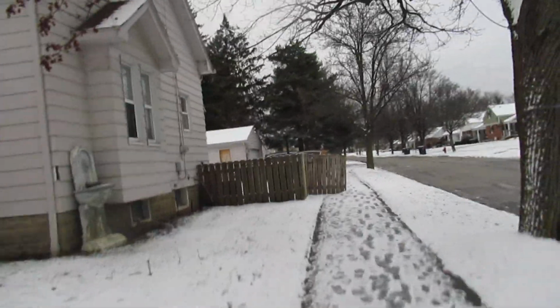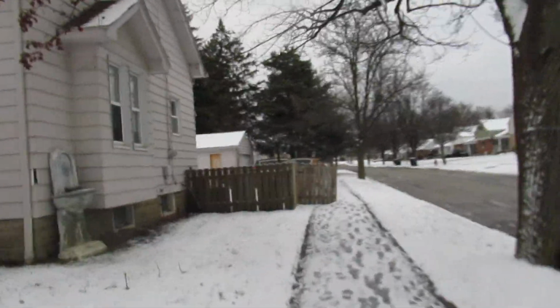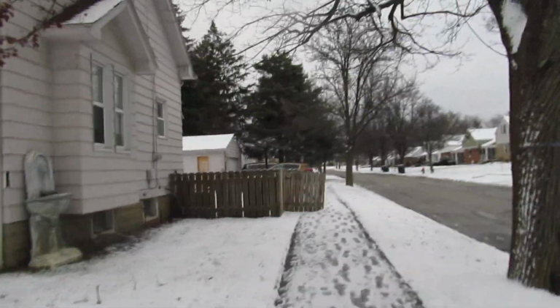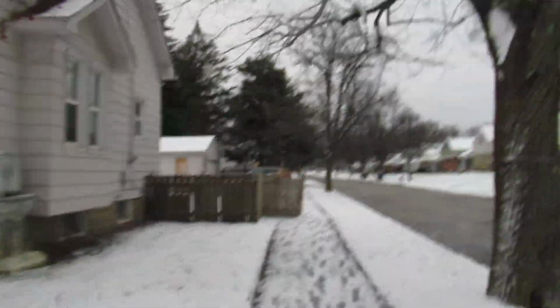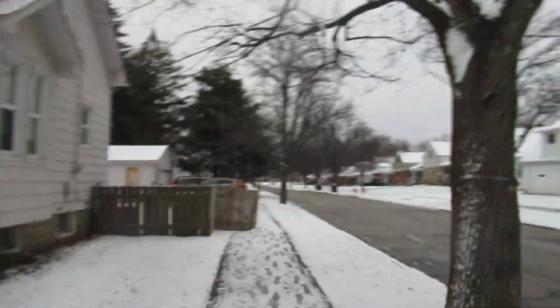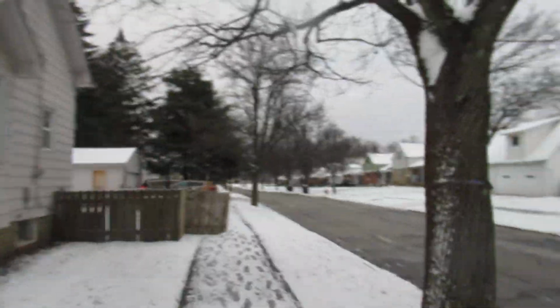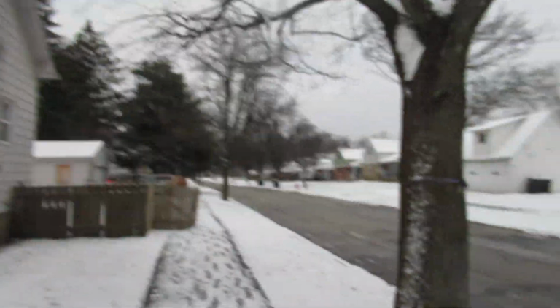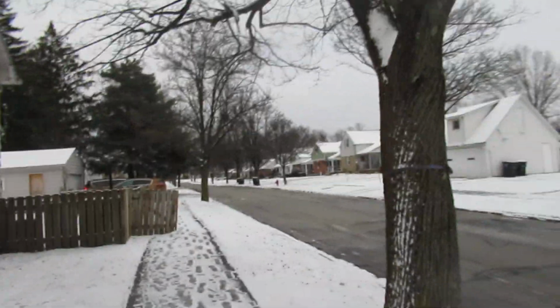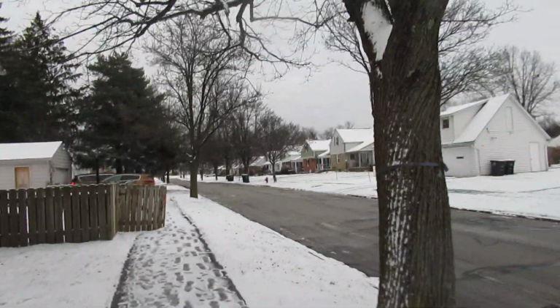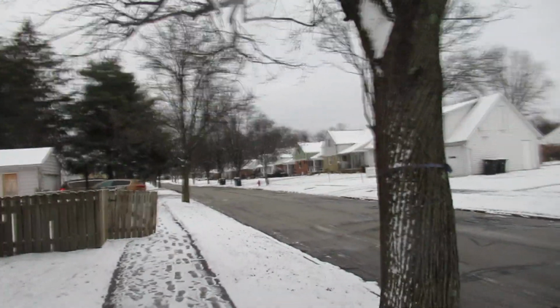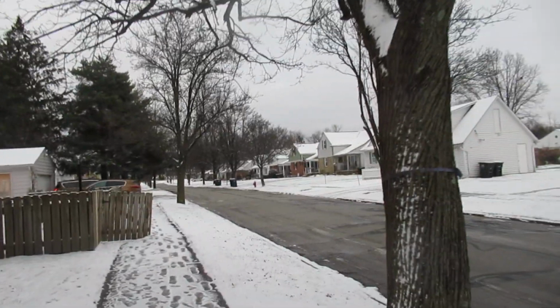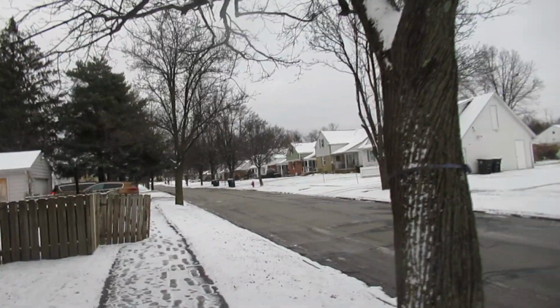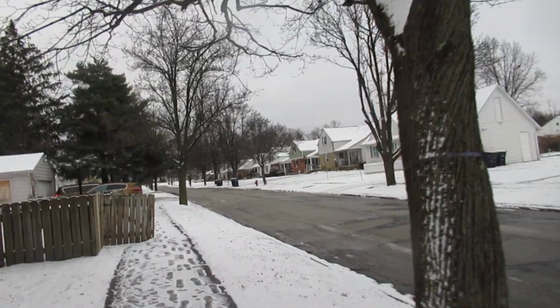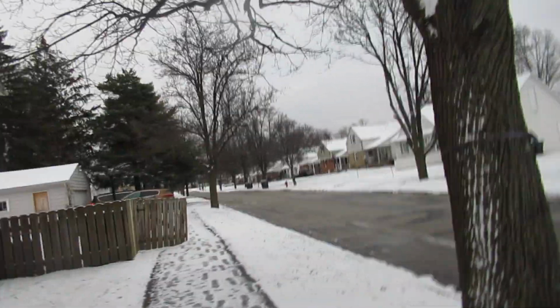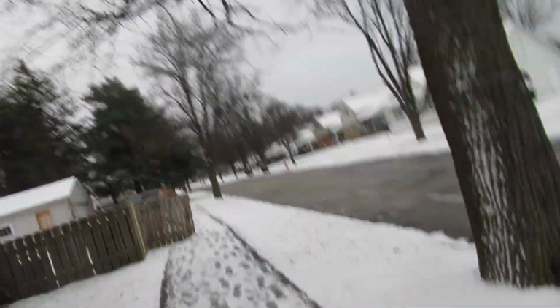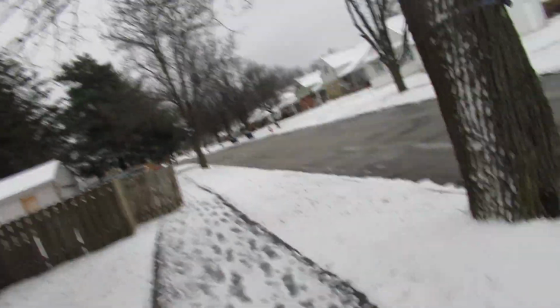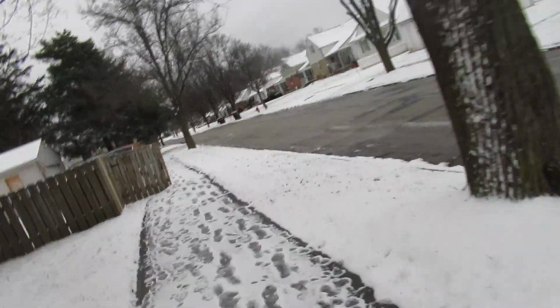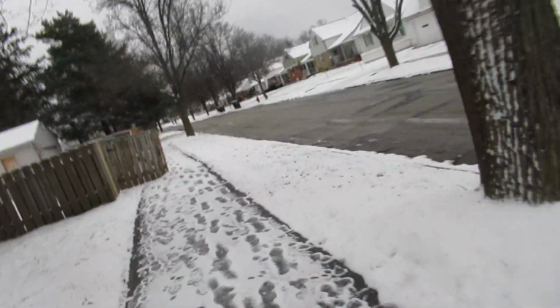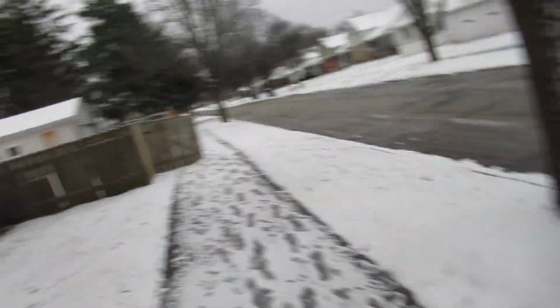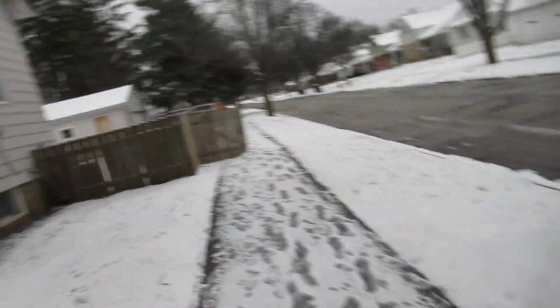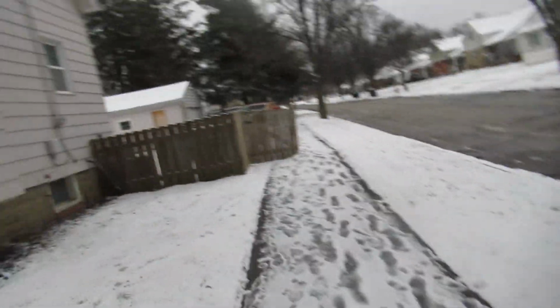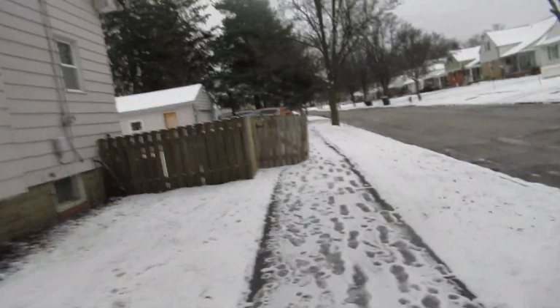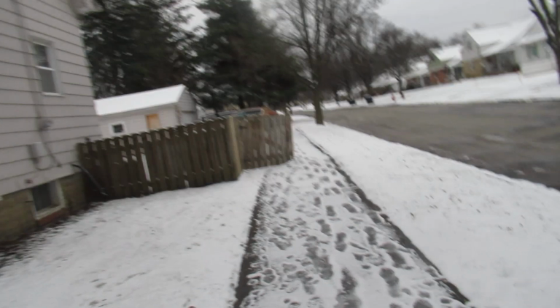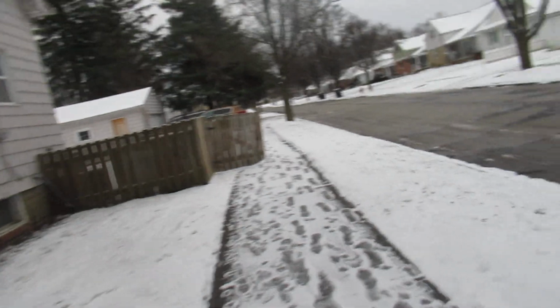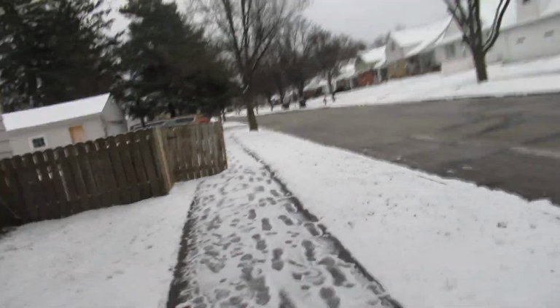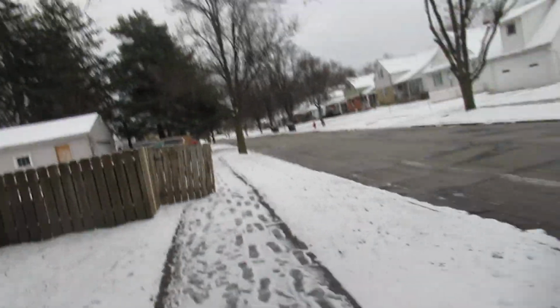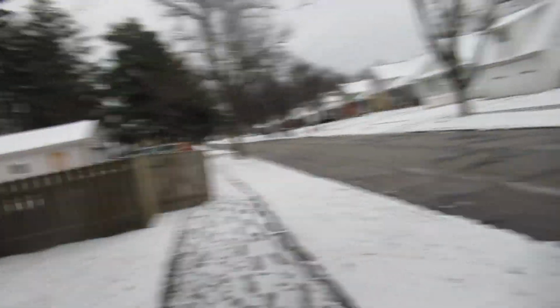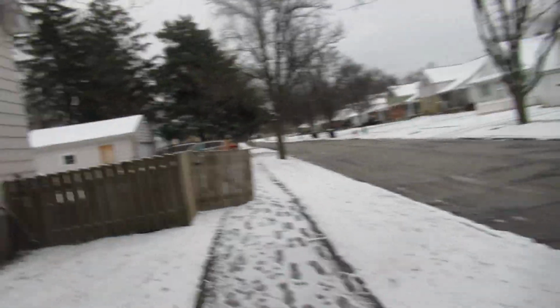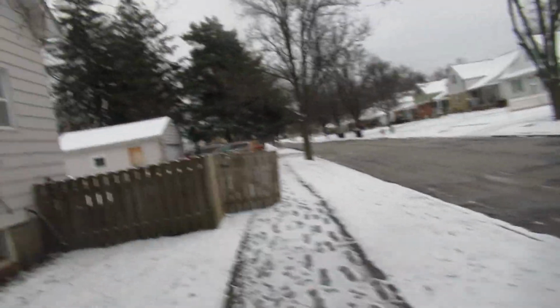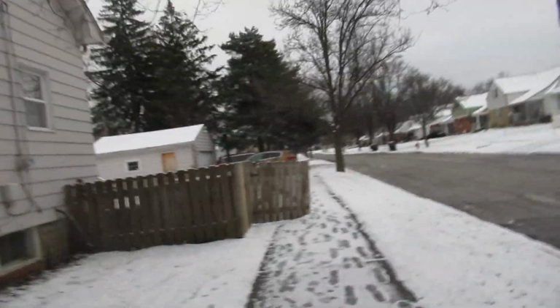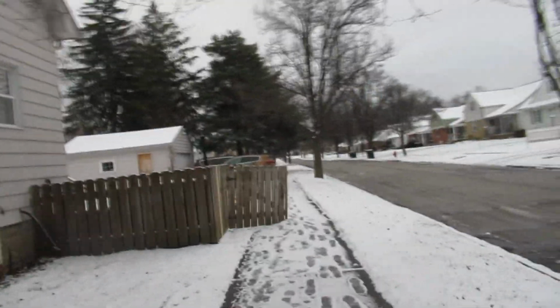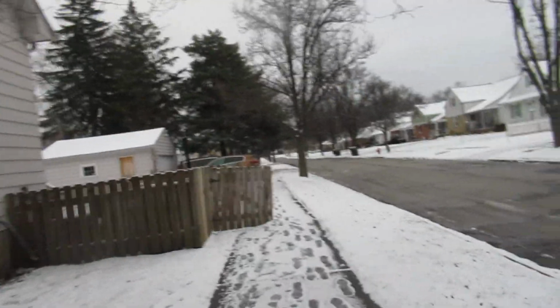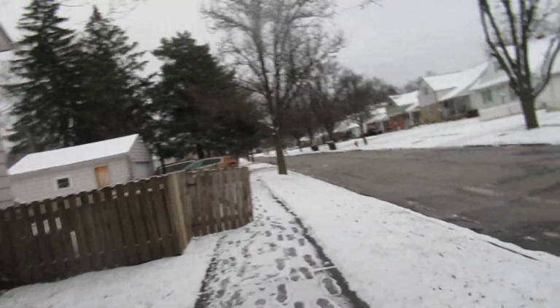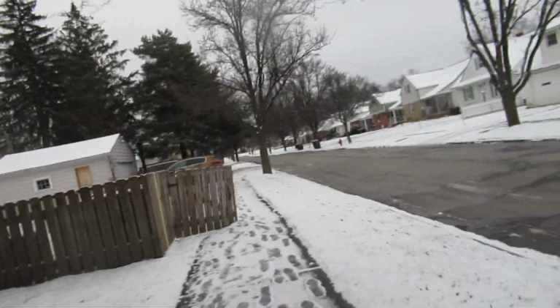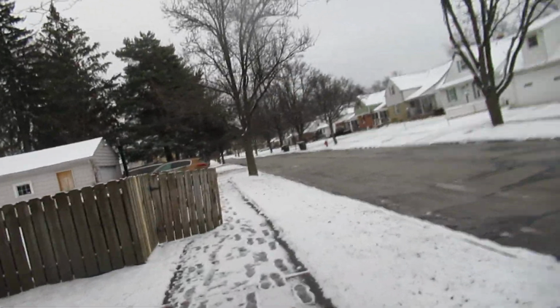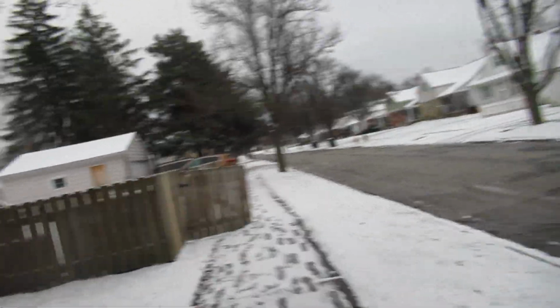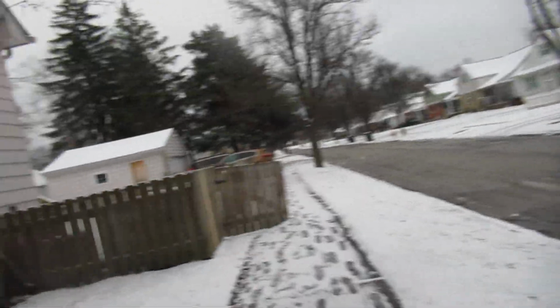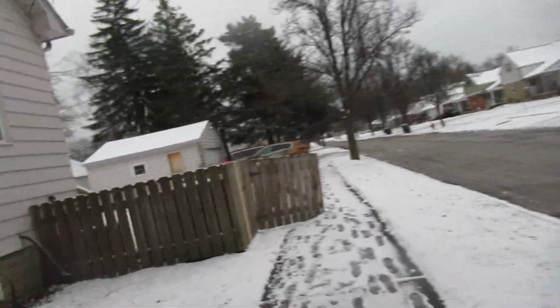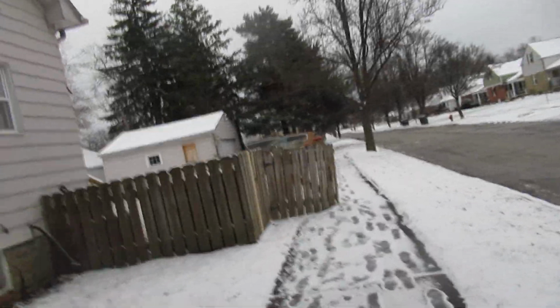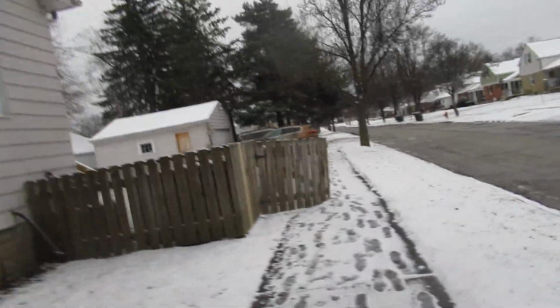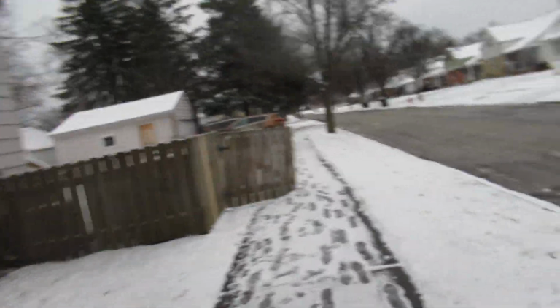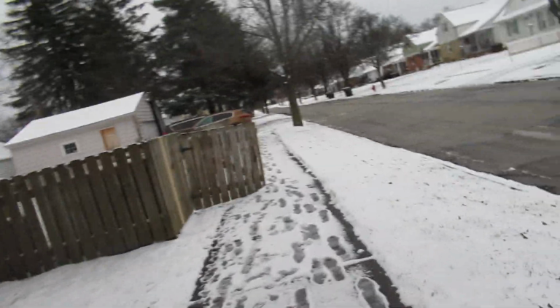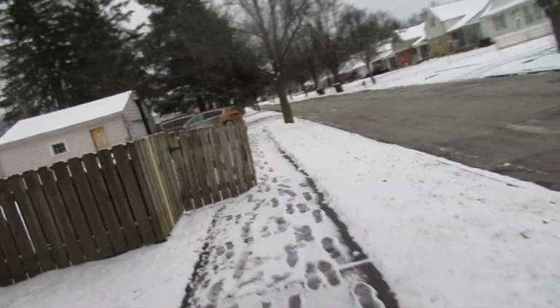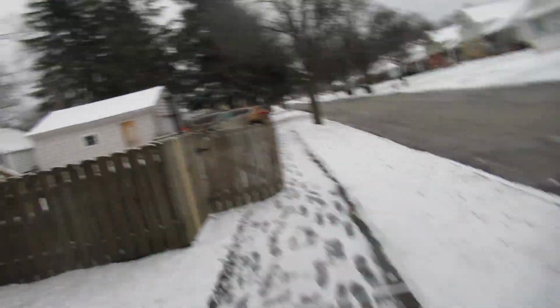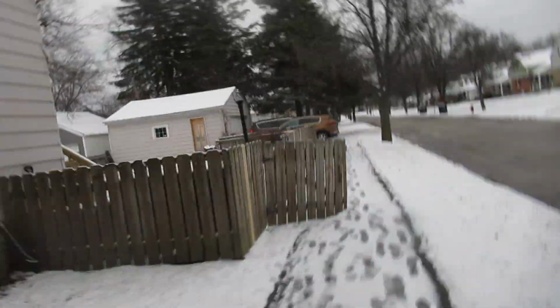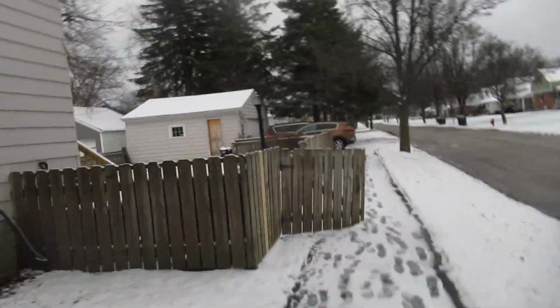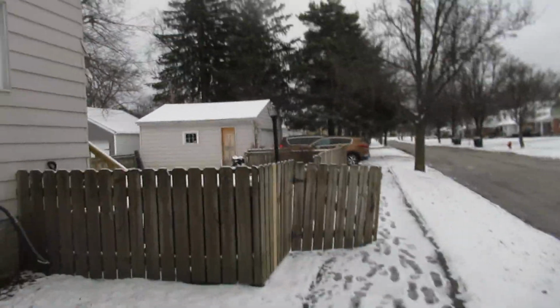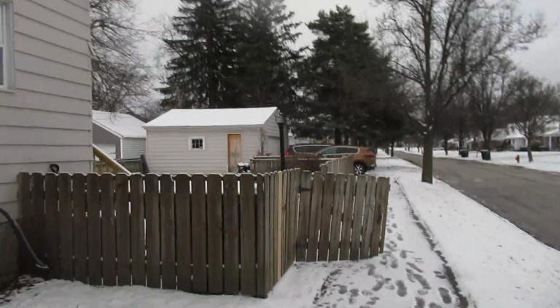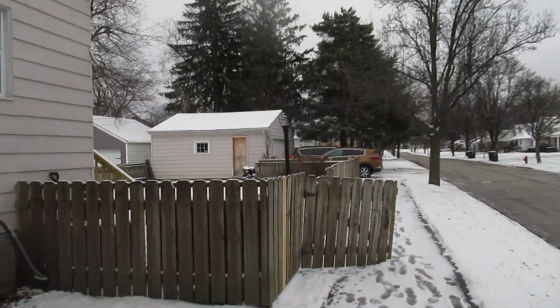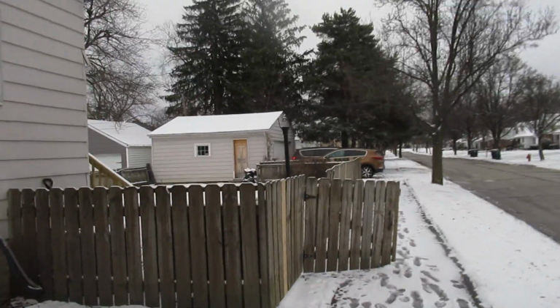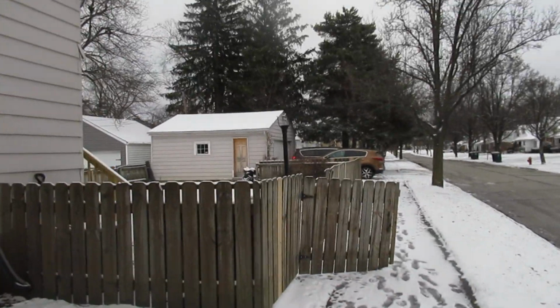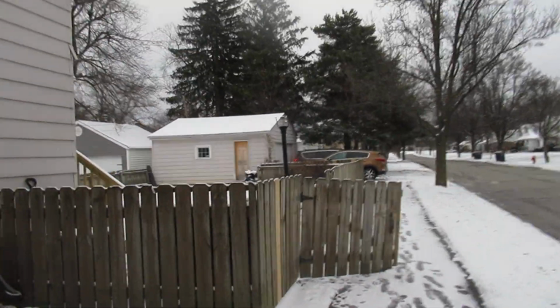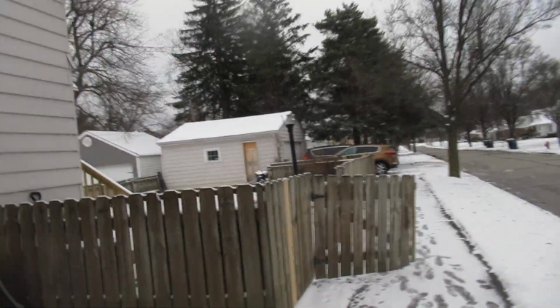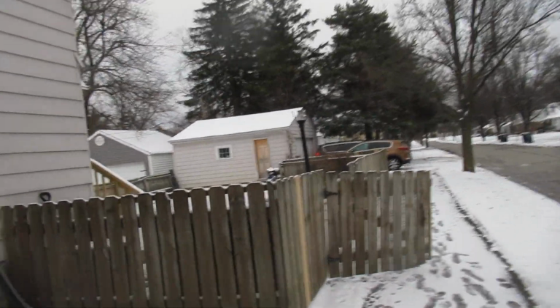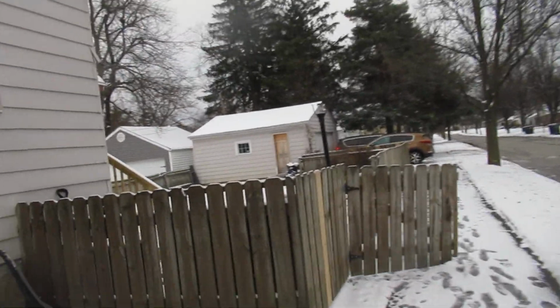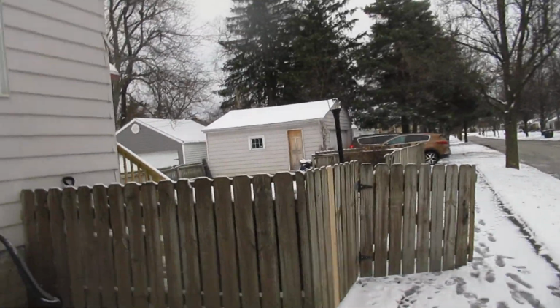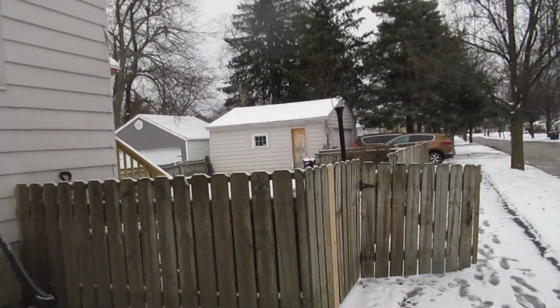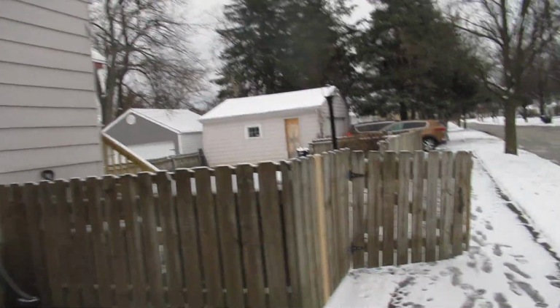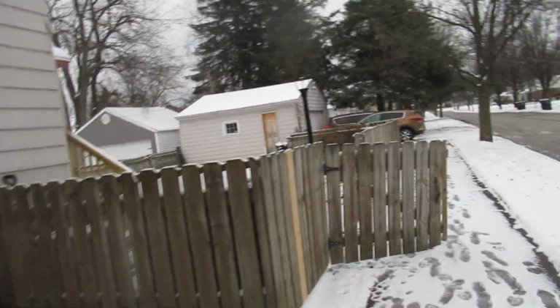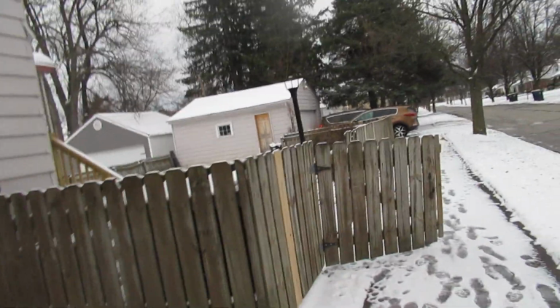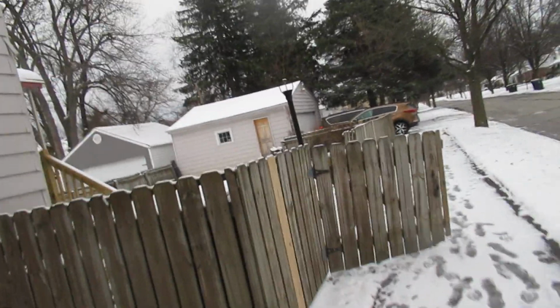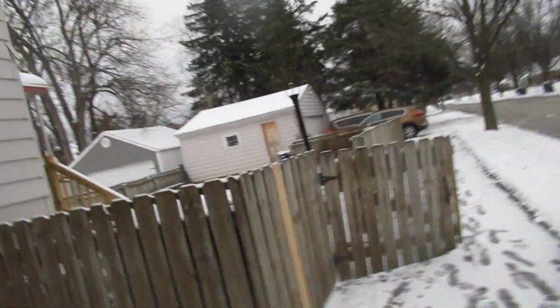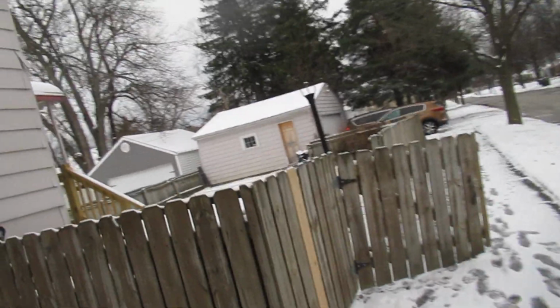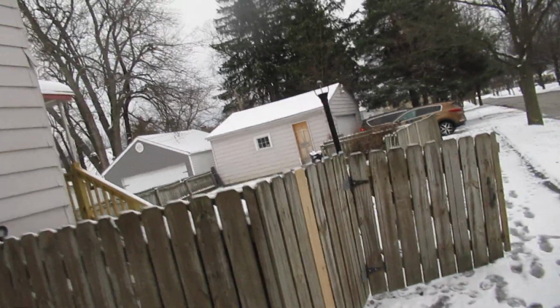You see the street there, a little snow but nothing major. There's a garage back there, and you have a fenced-in backyard.